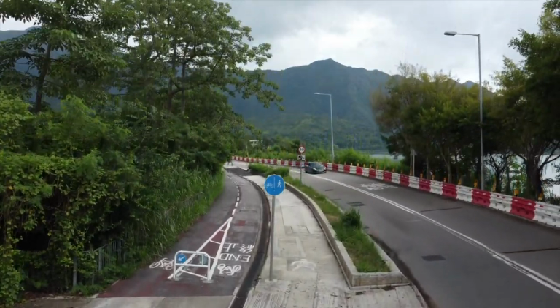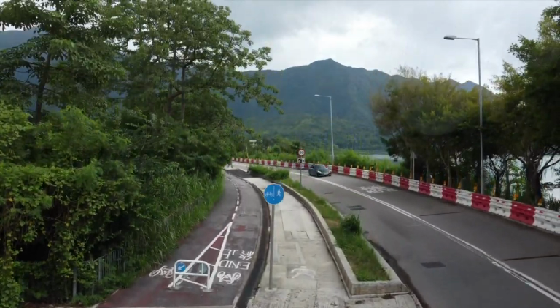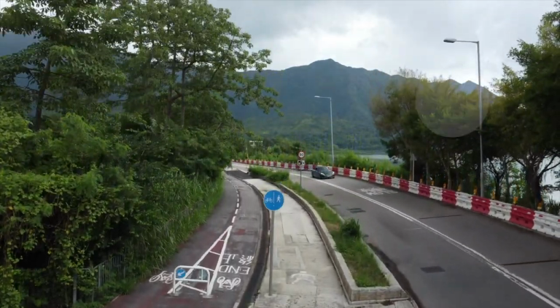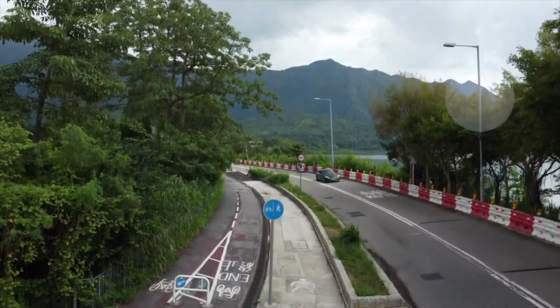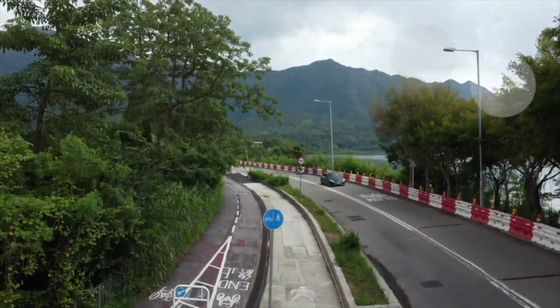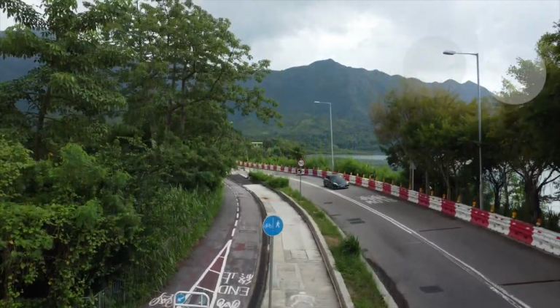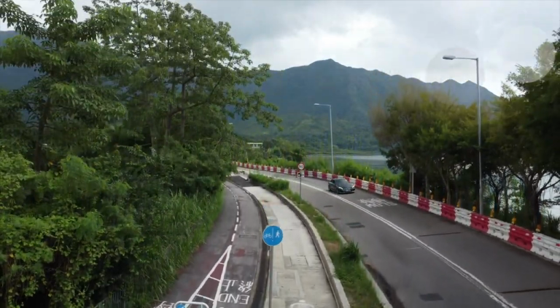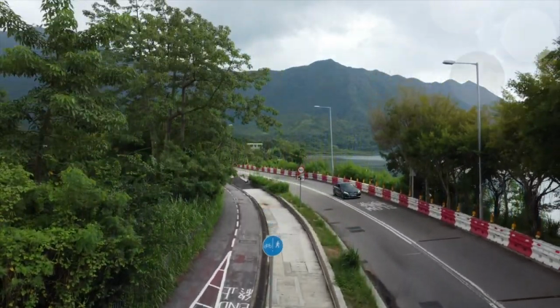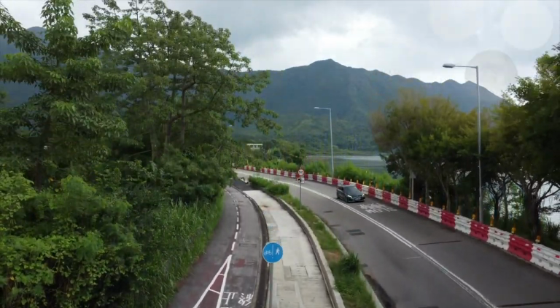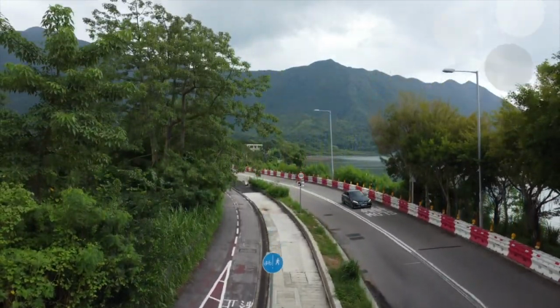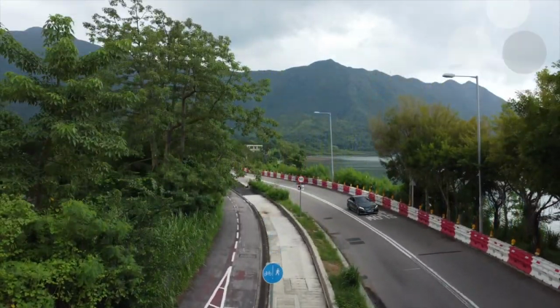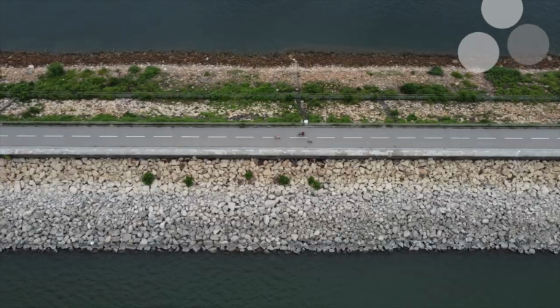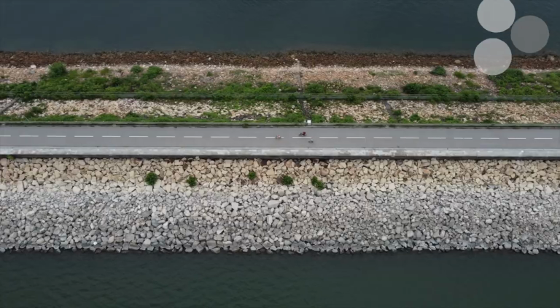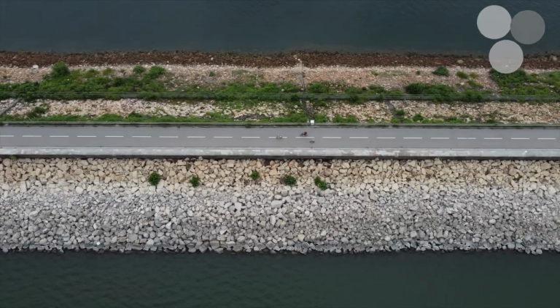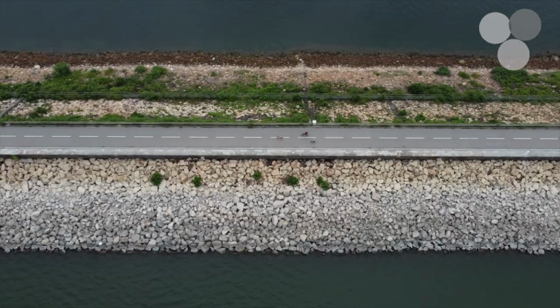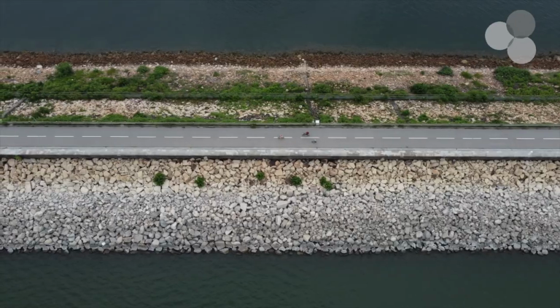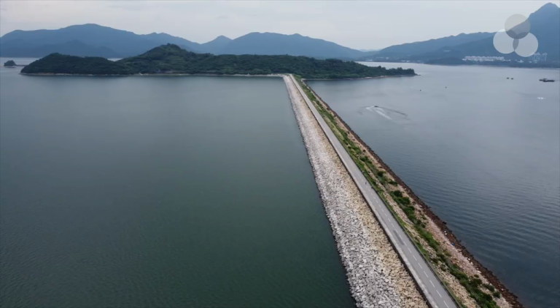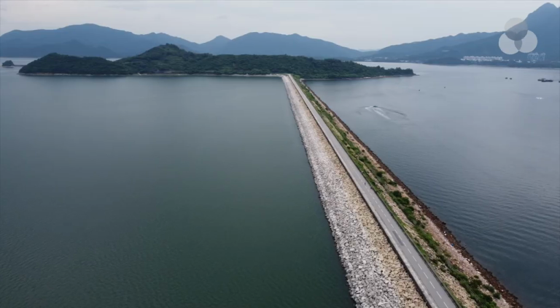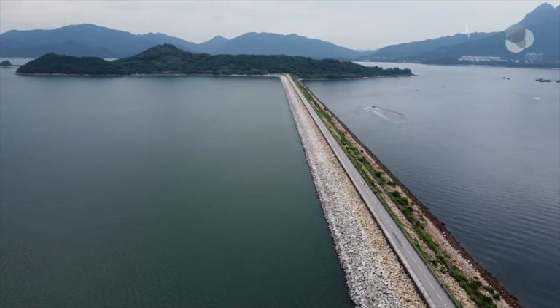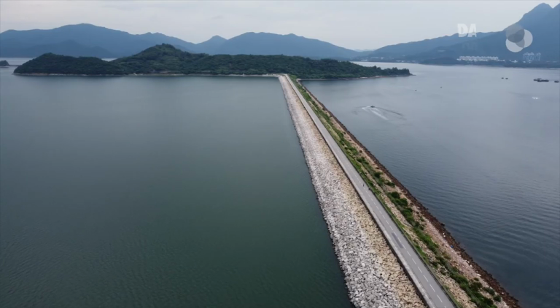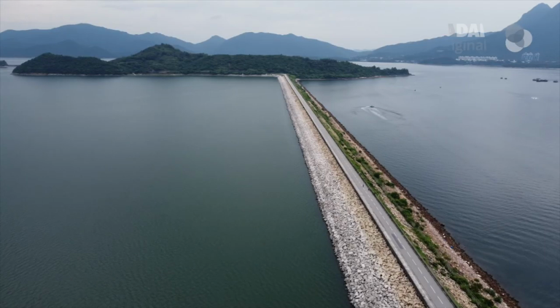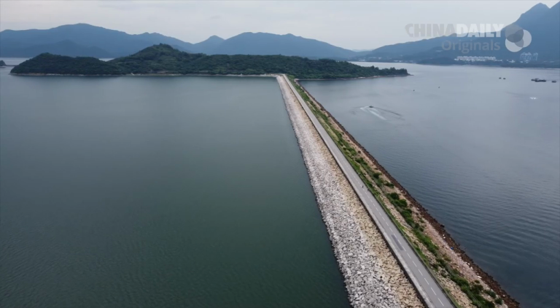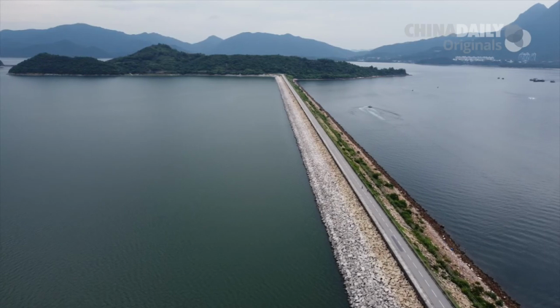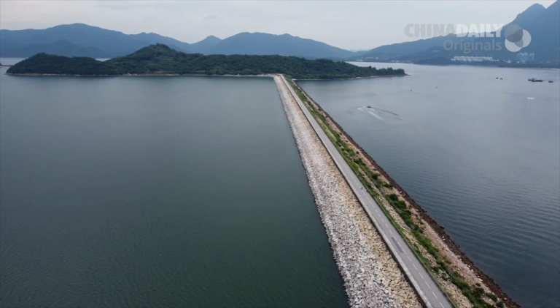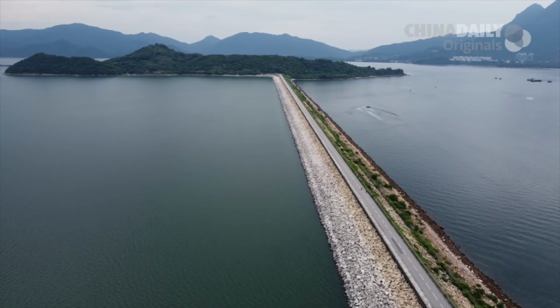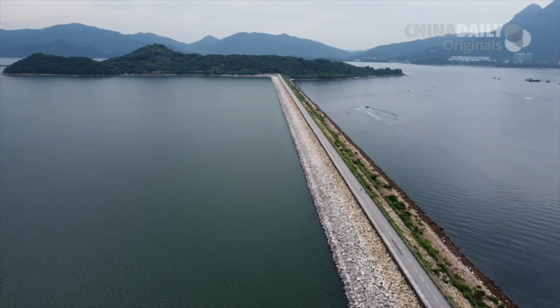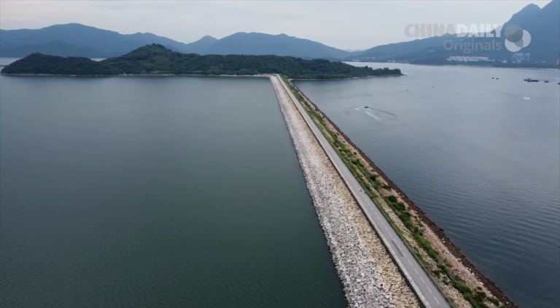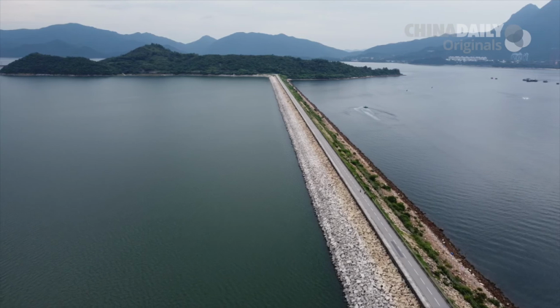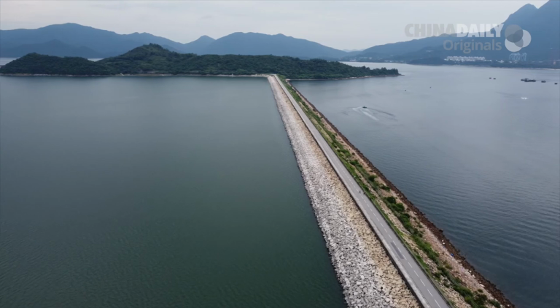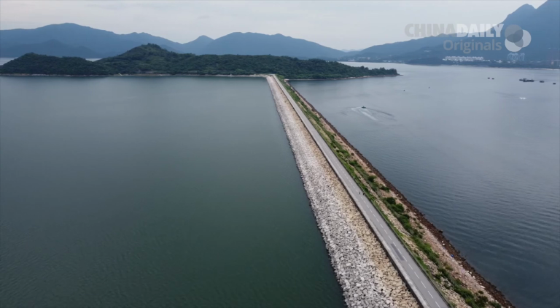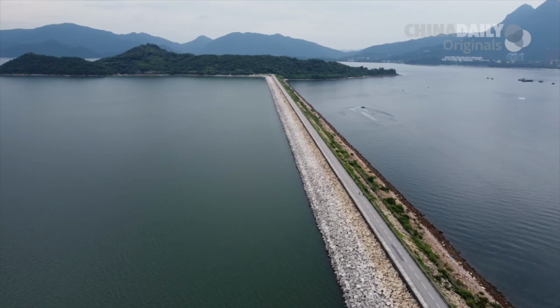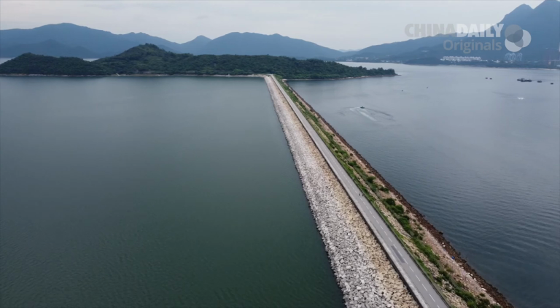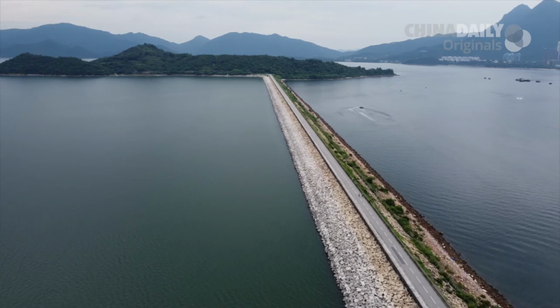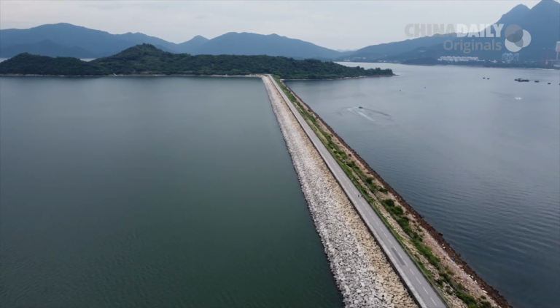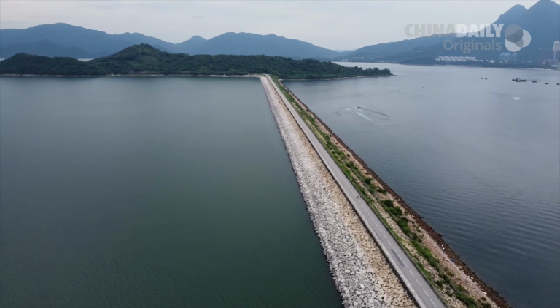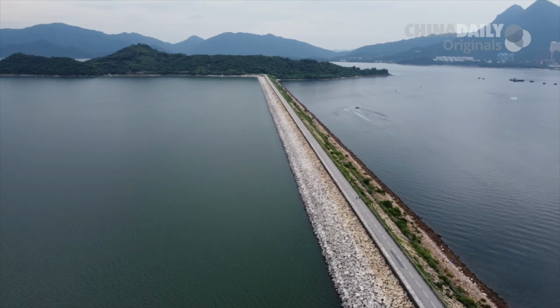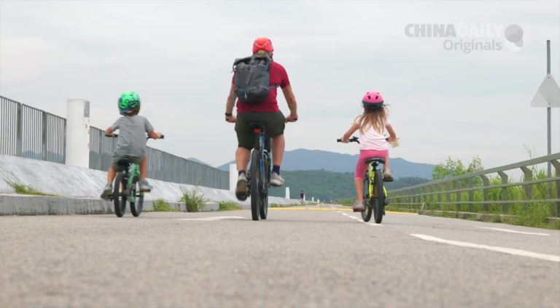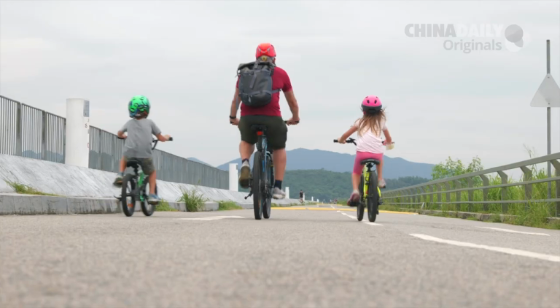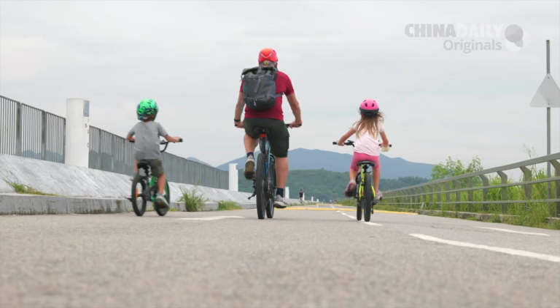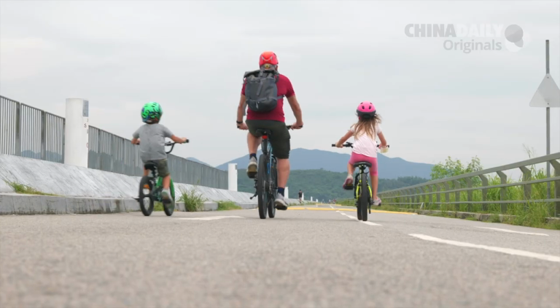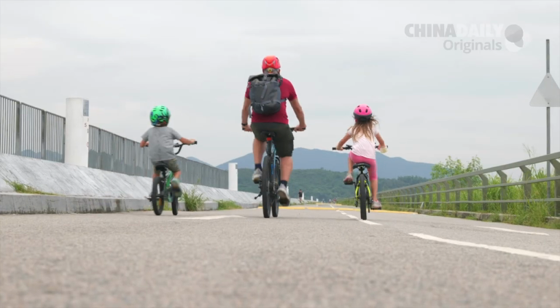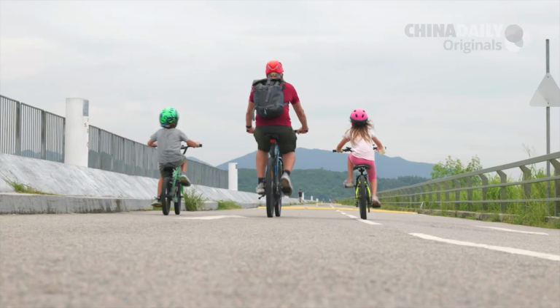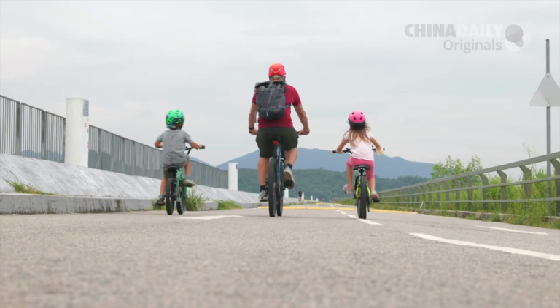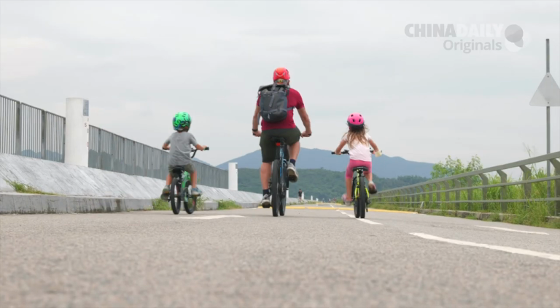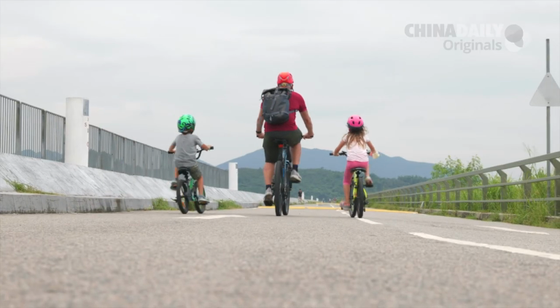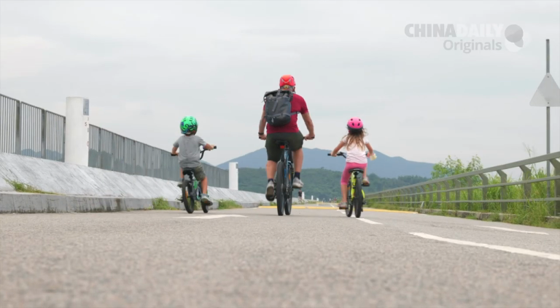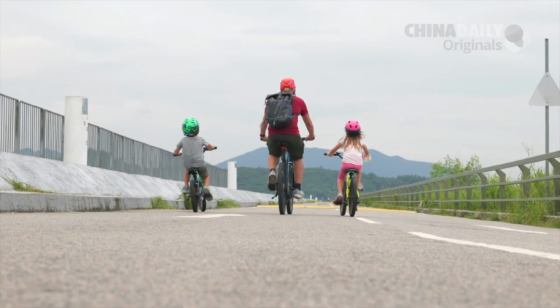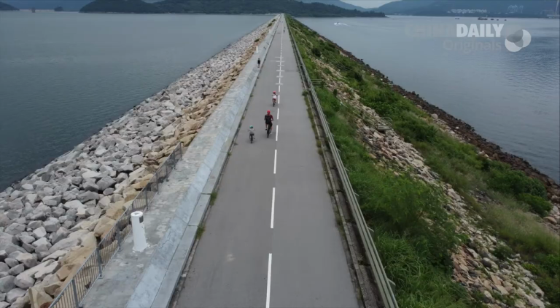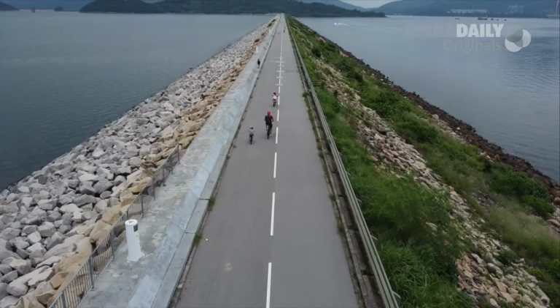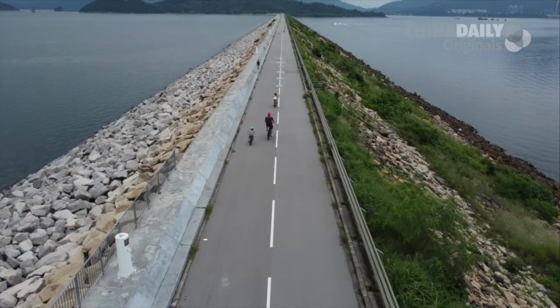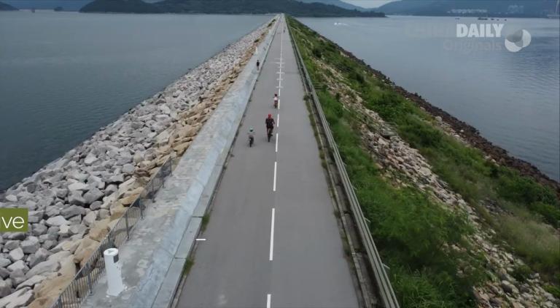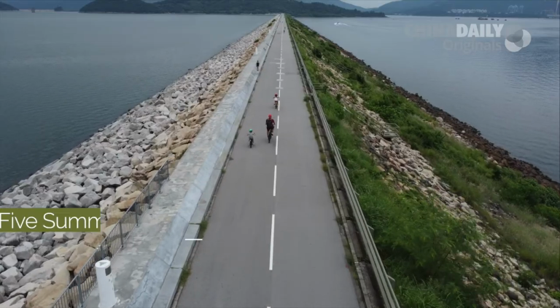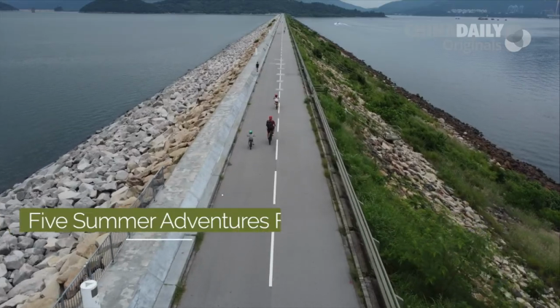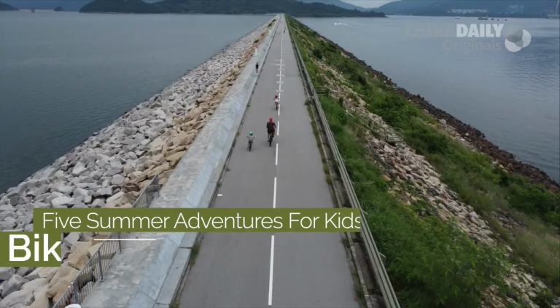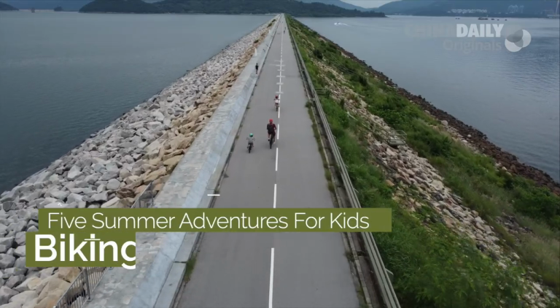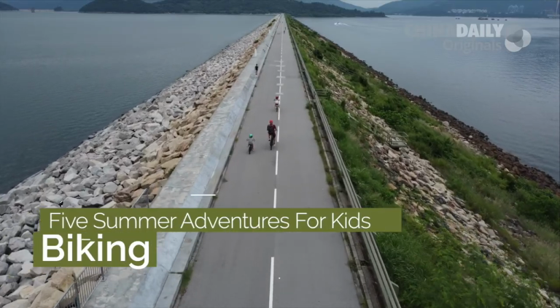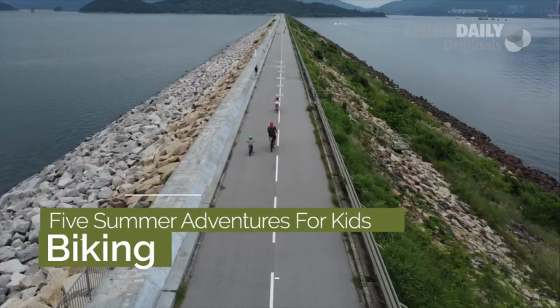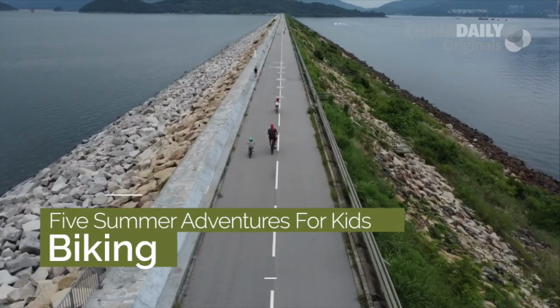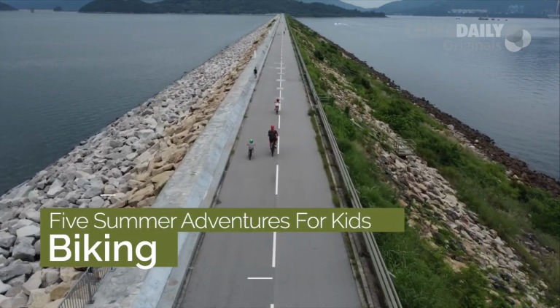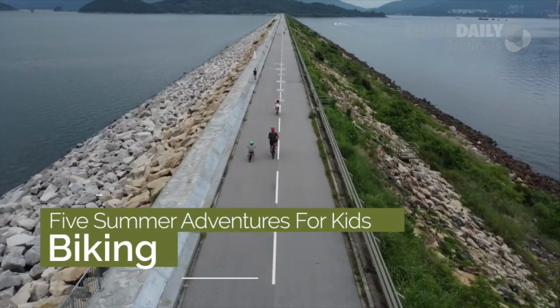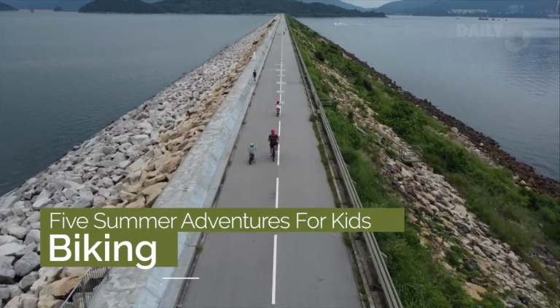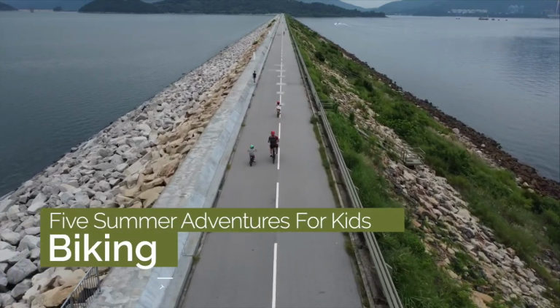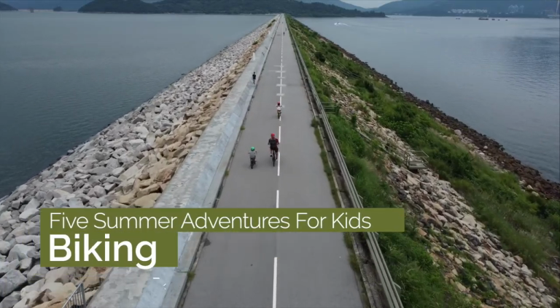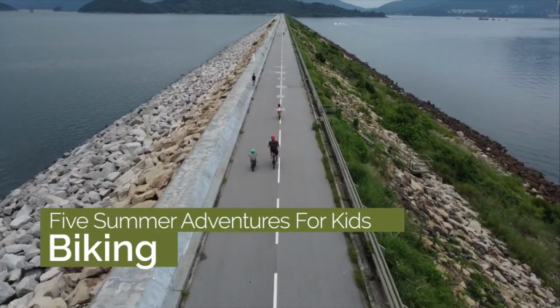A bike trail, a dam, and some amazing sea views. We're biking with the kids right here on Drone and Phone.